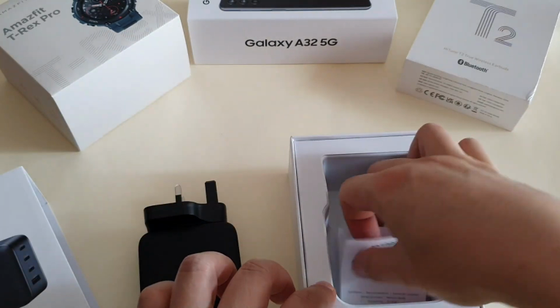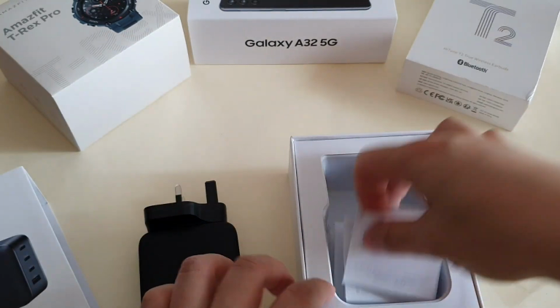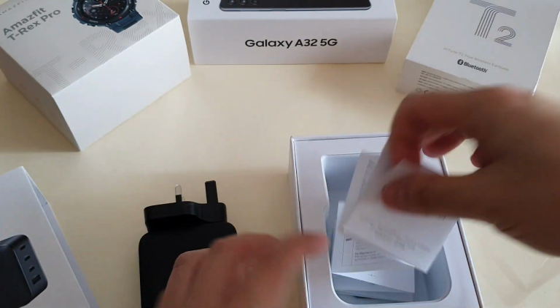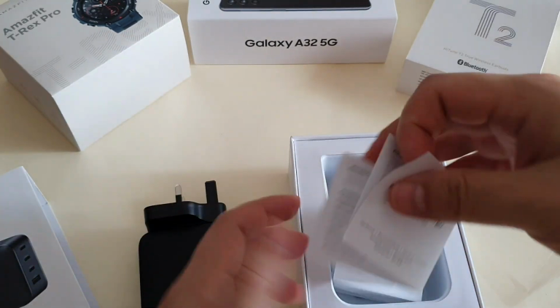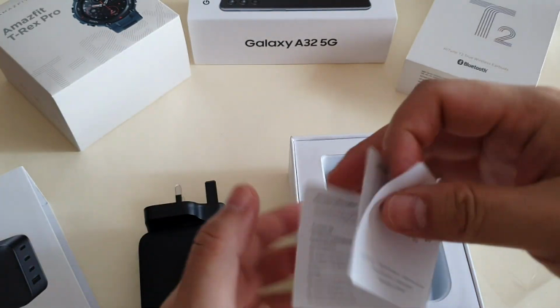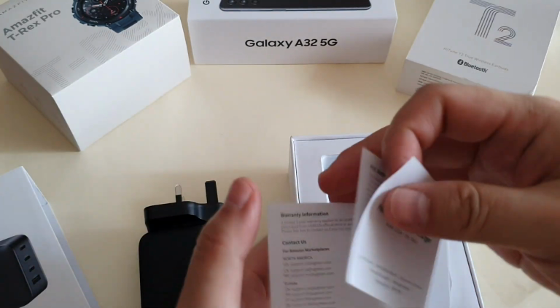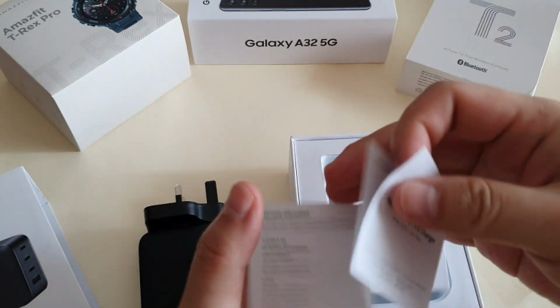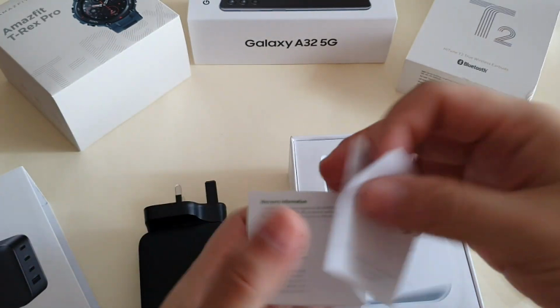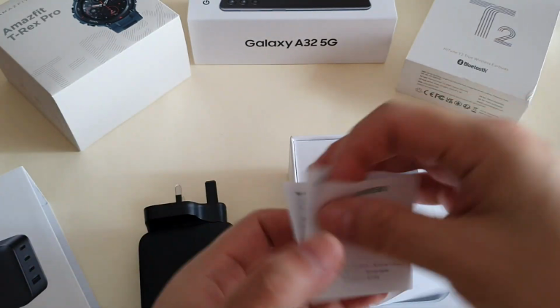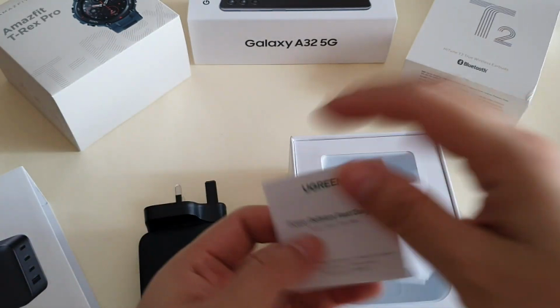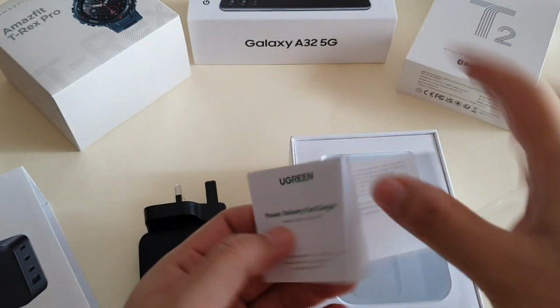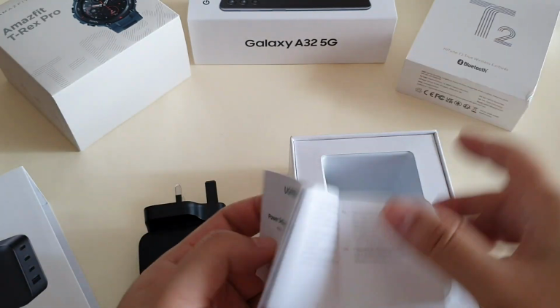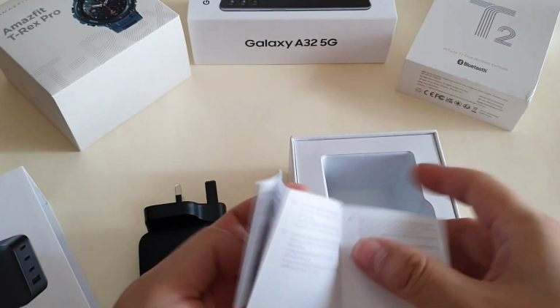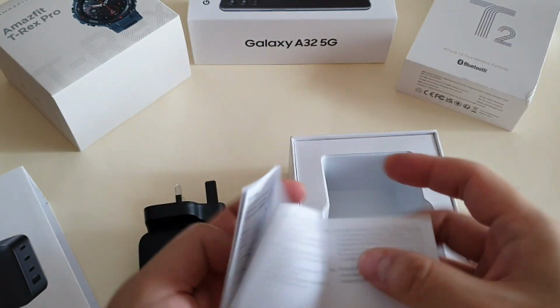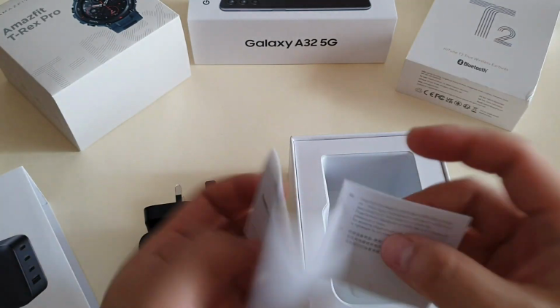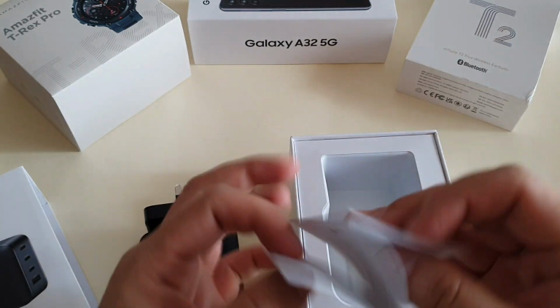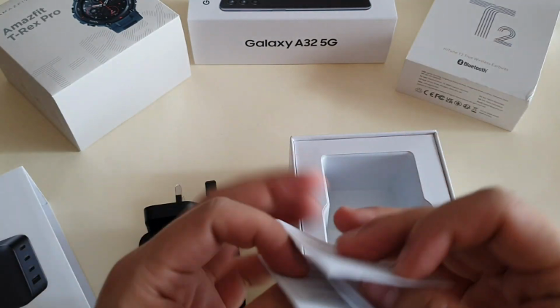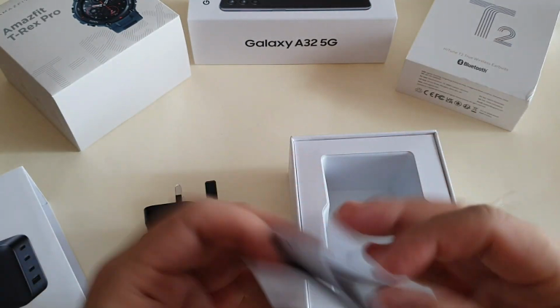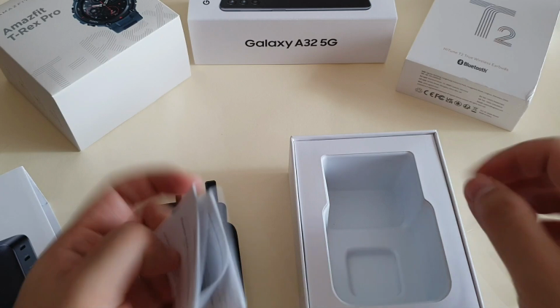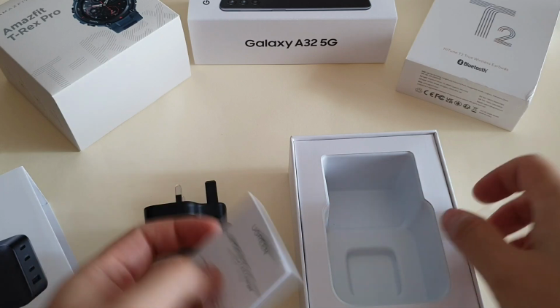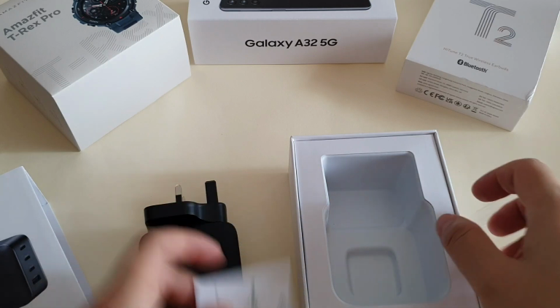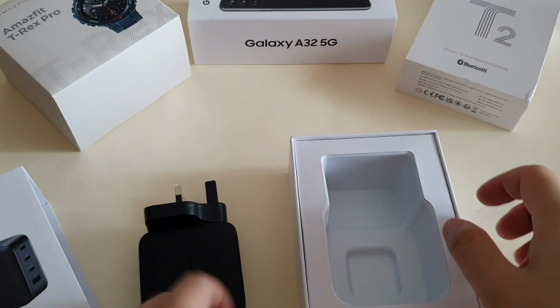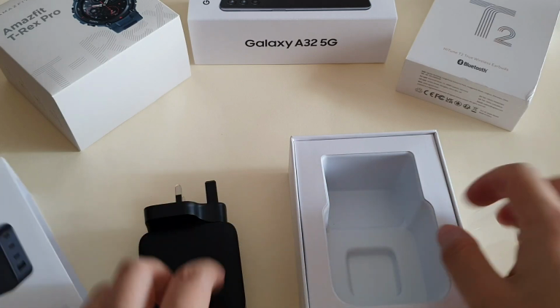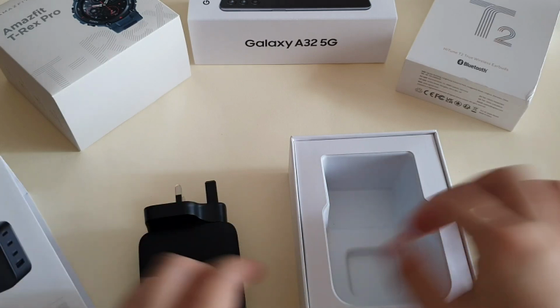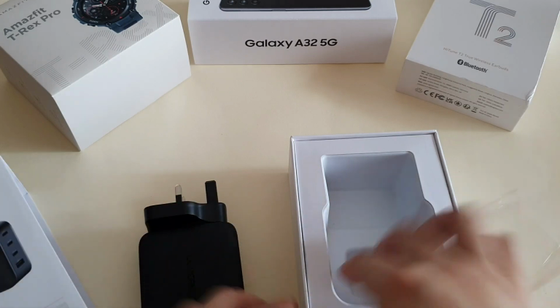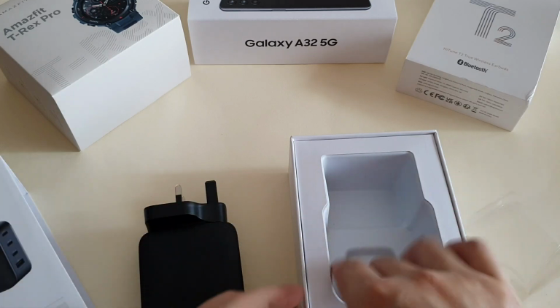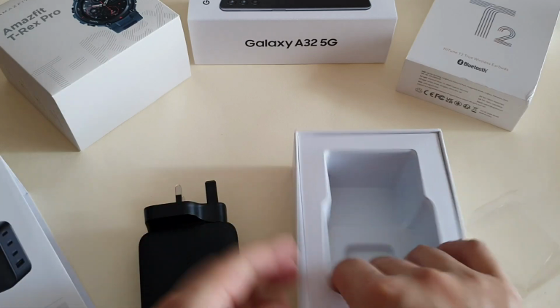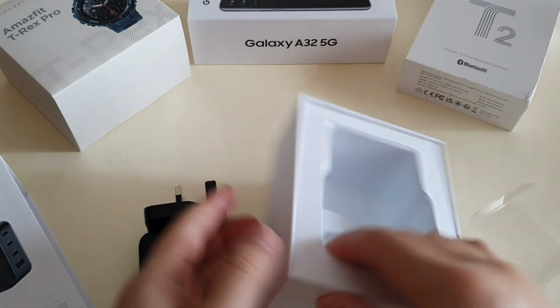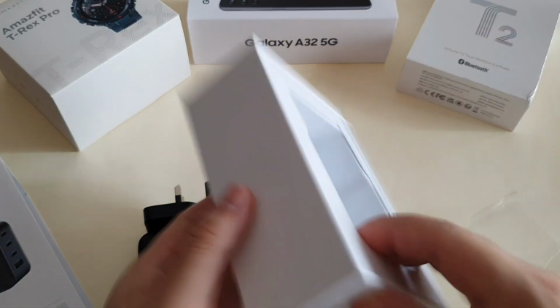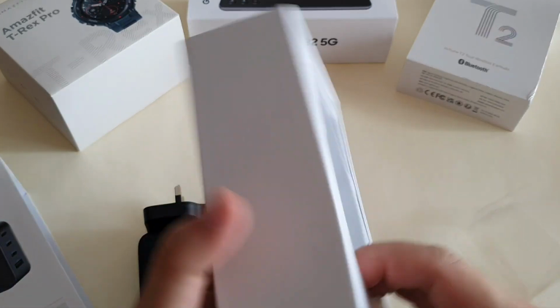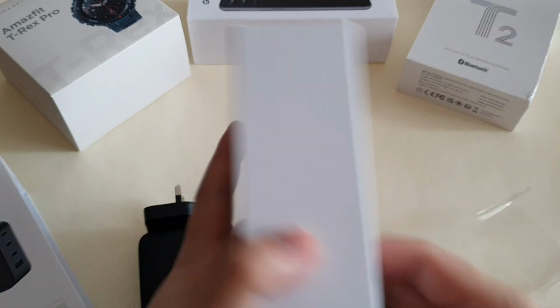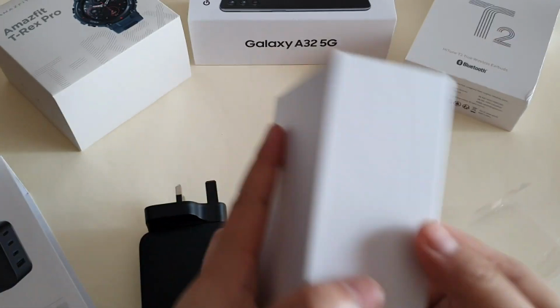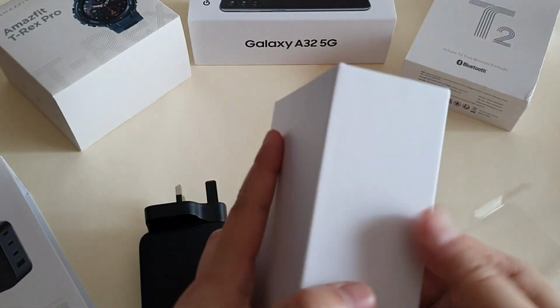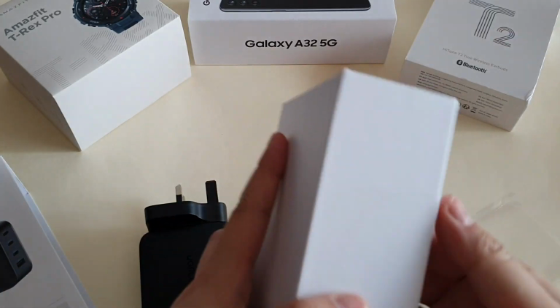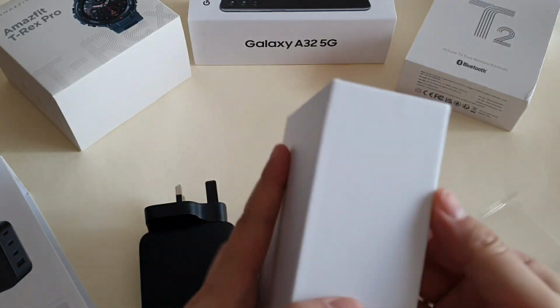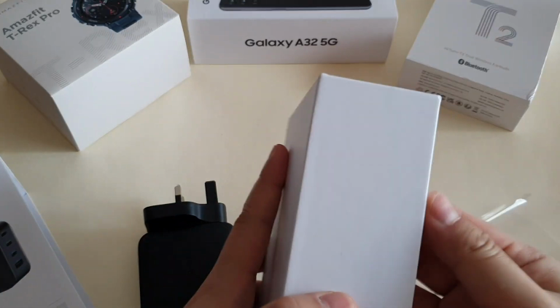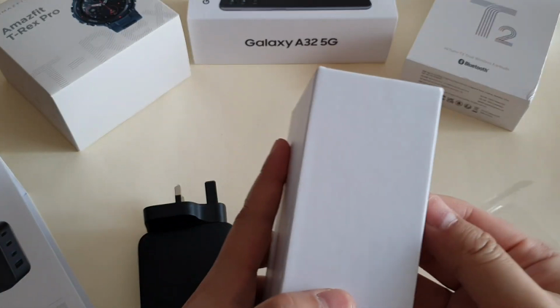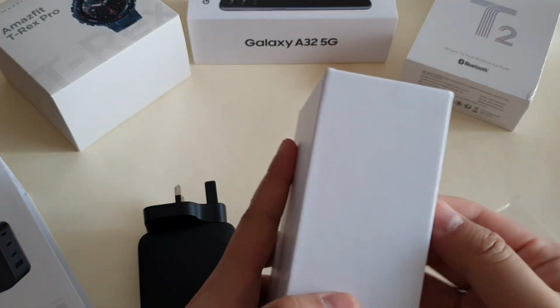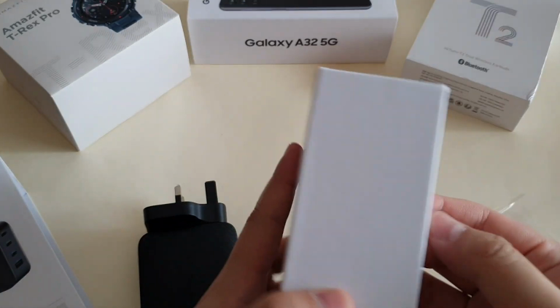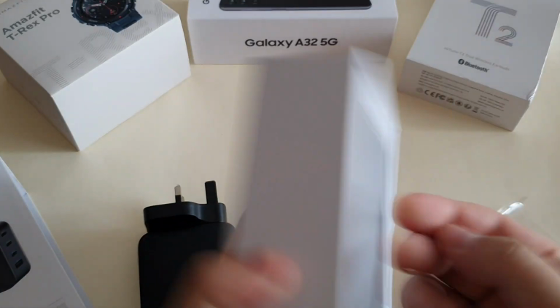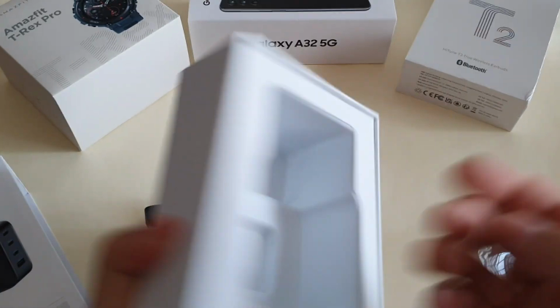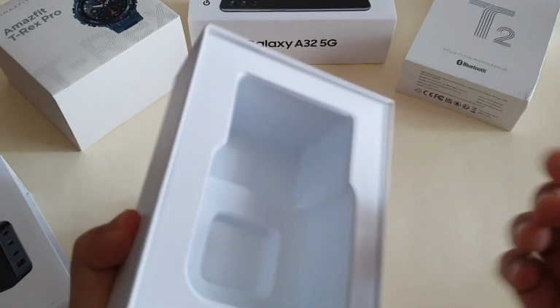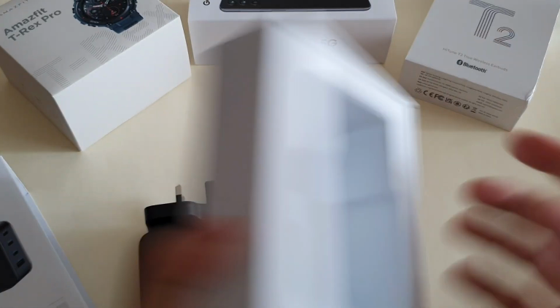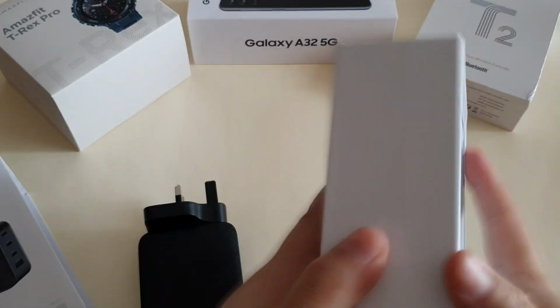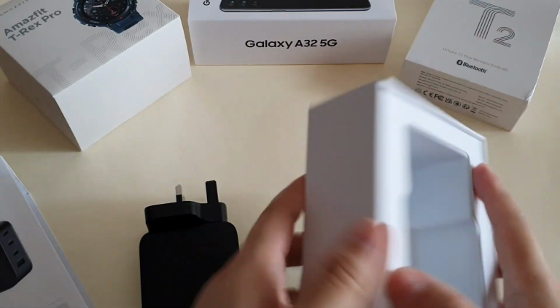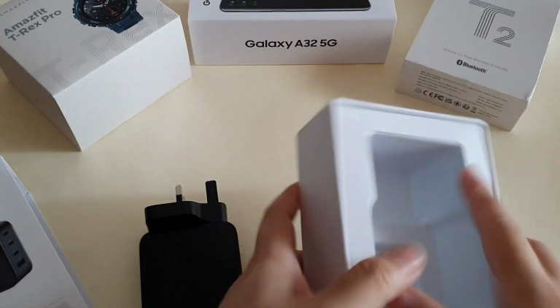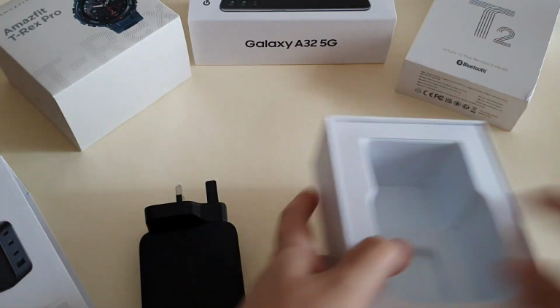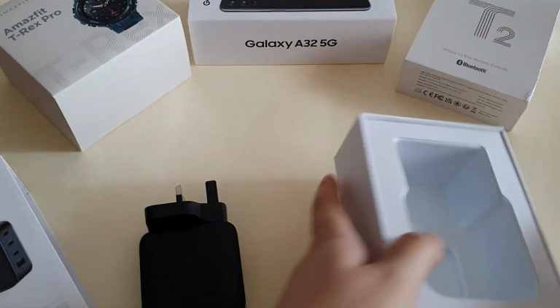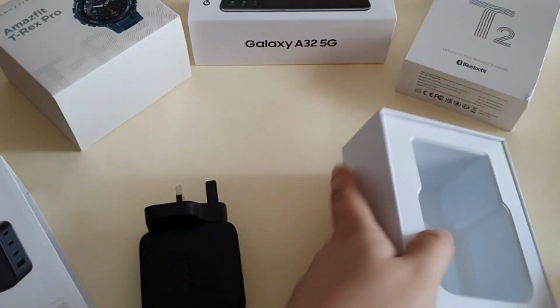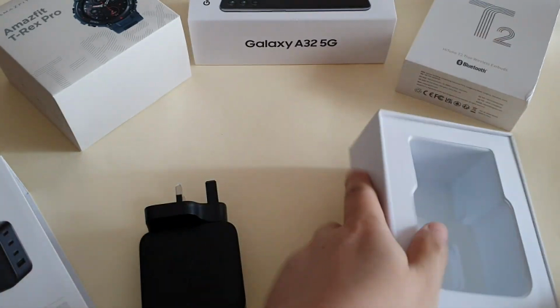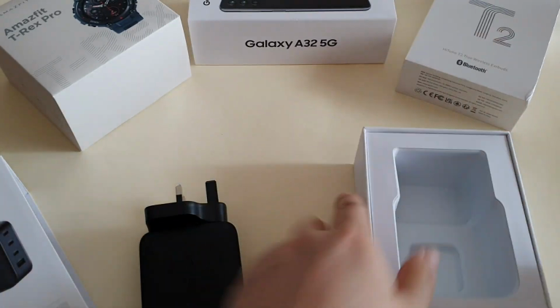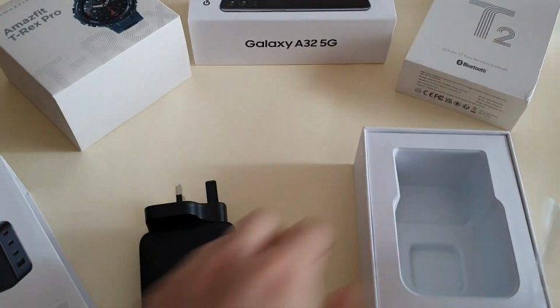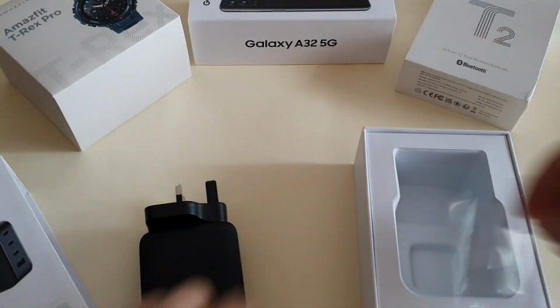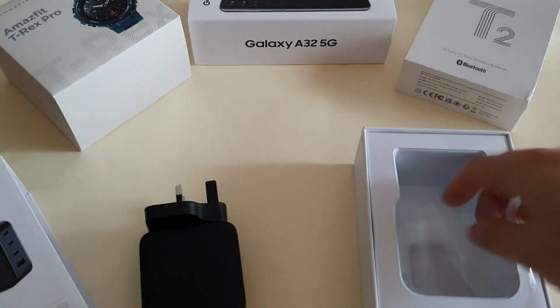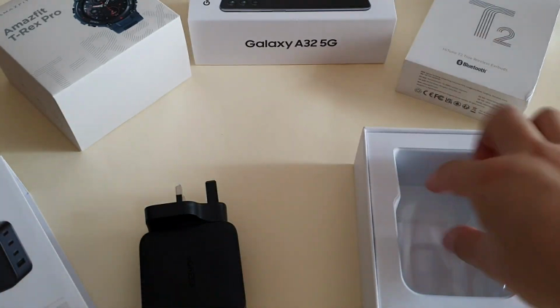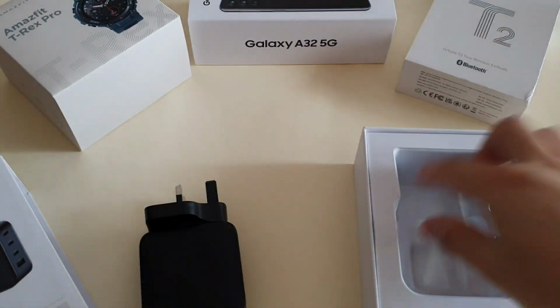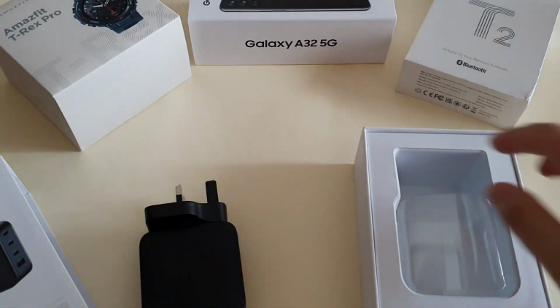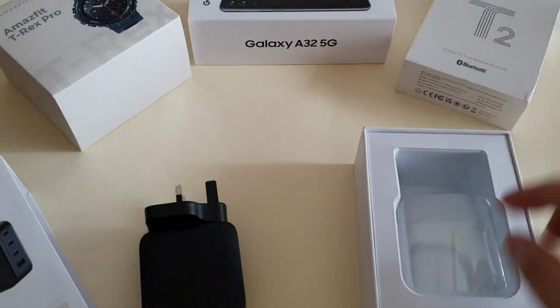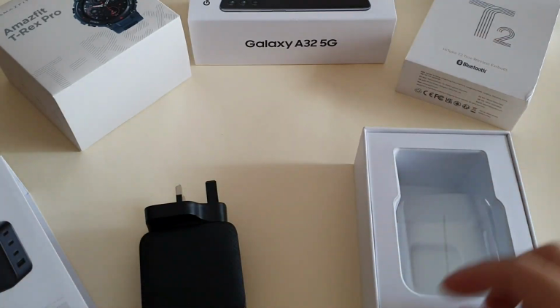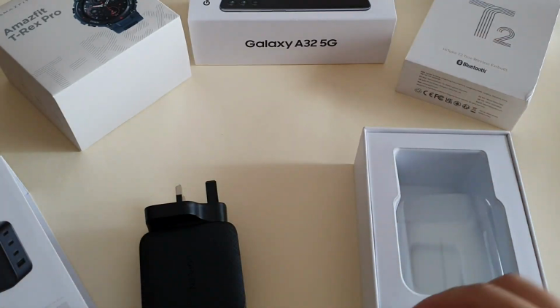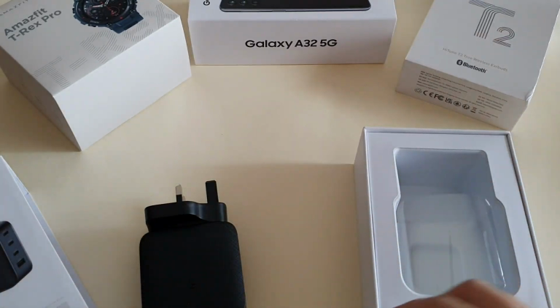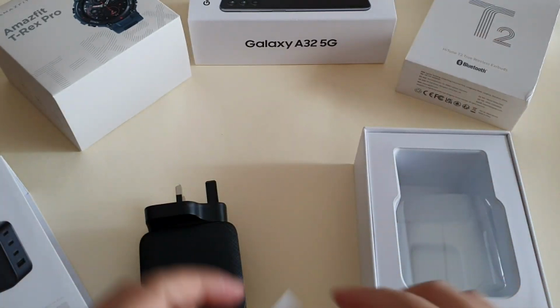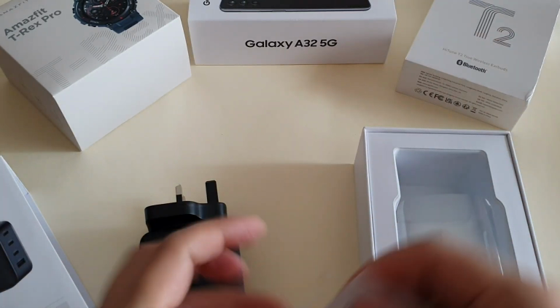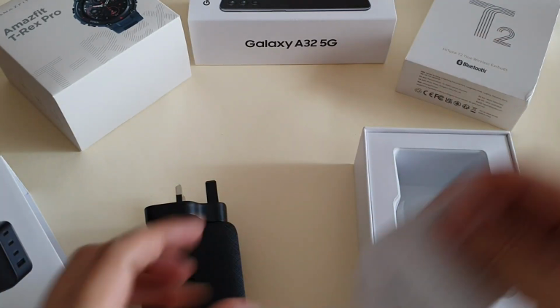Let's unbox it. Wow, this is a huge charger. Taking off the plastic, you actually have a manual book inside and nothing else.